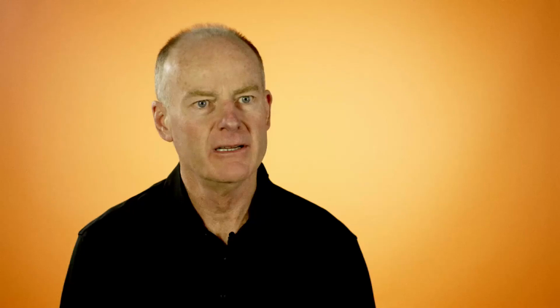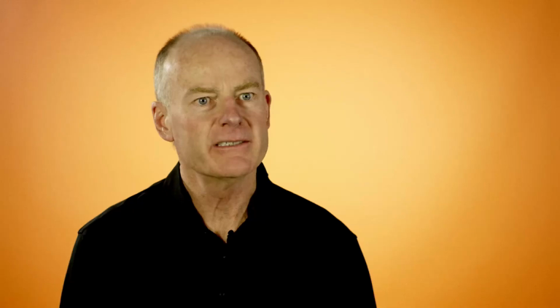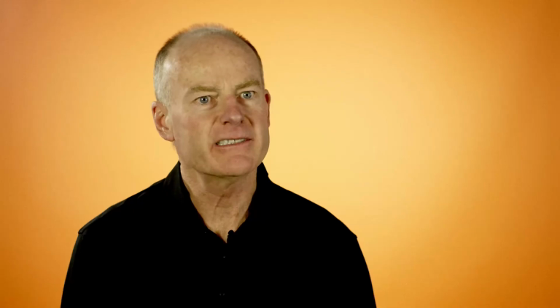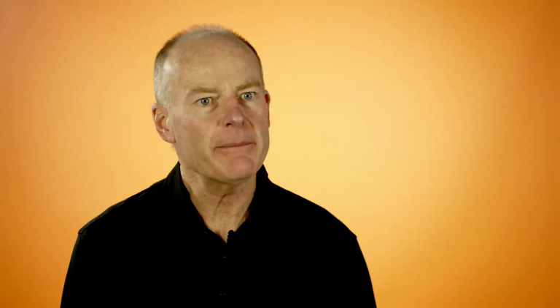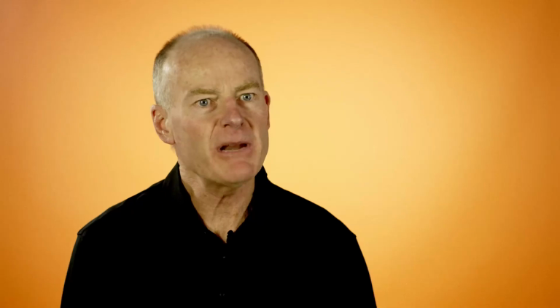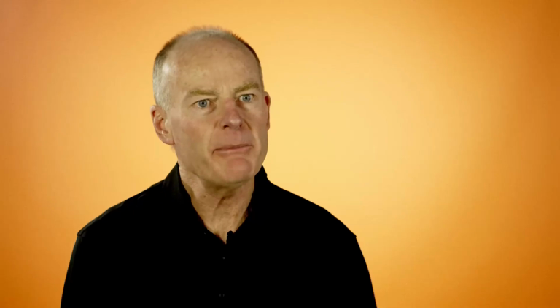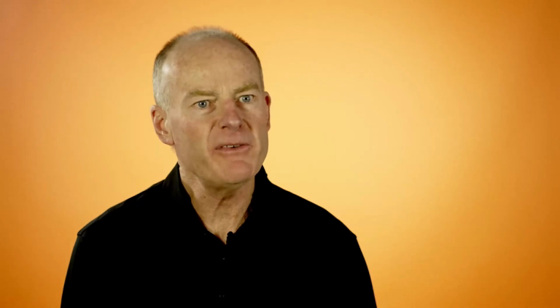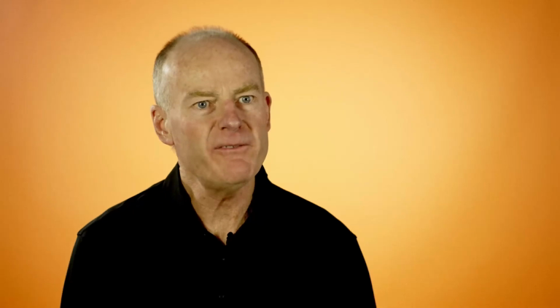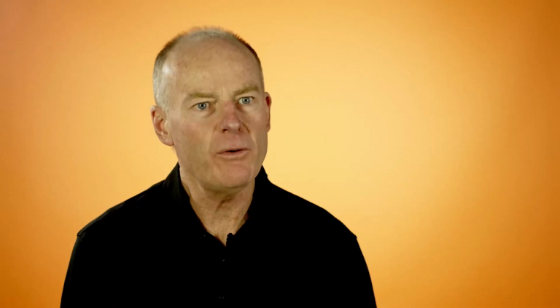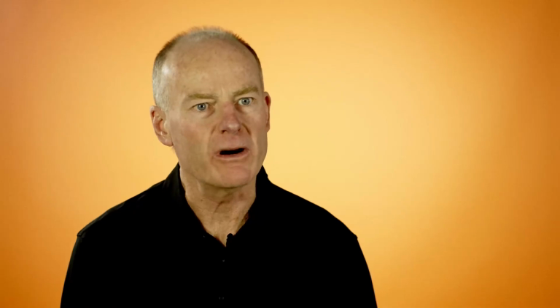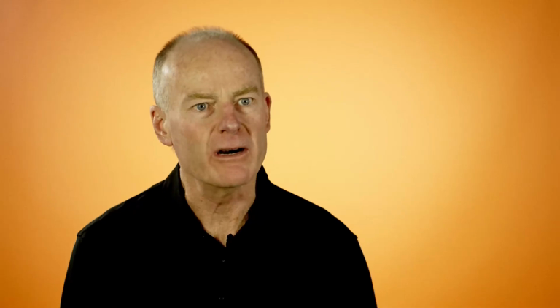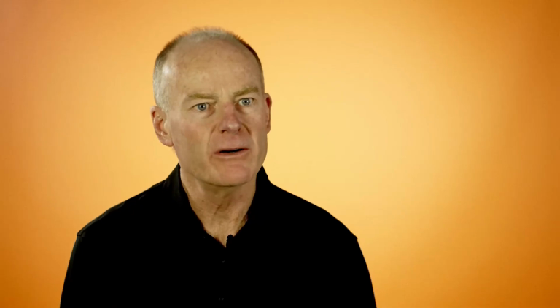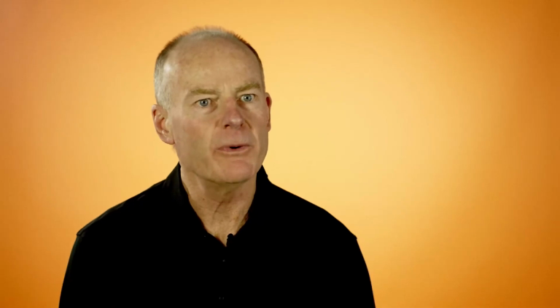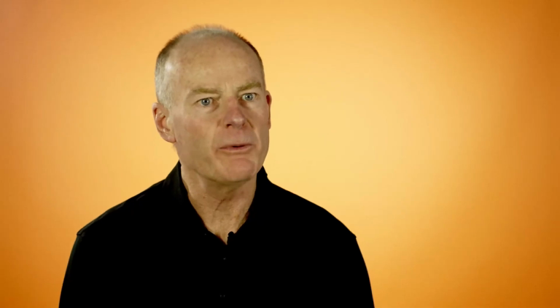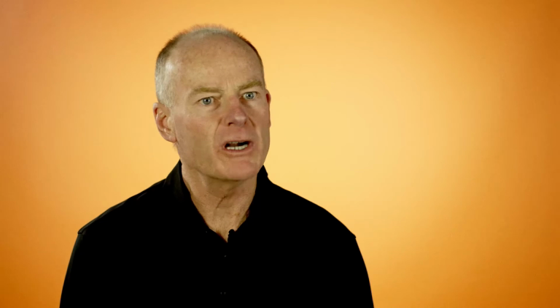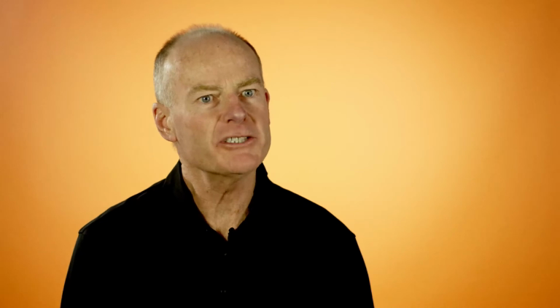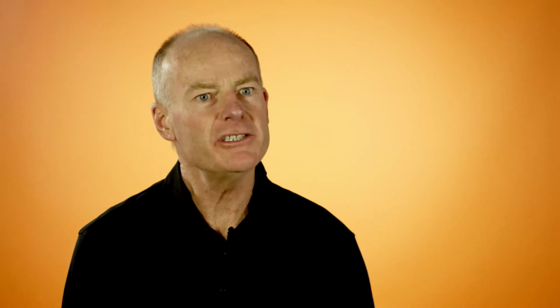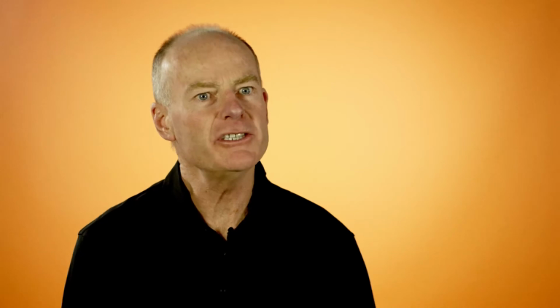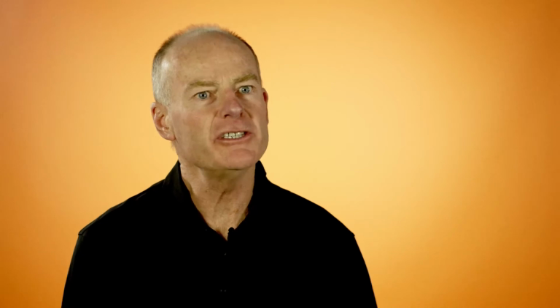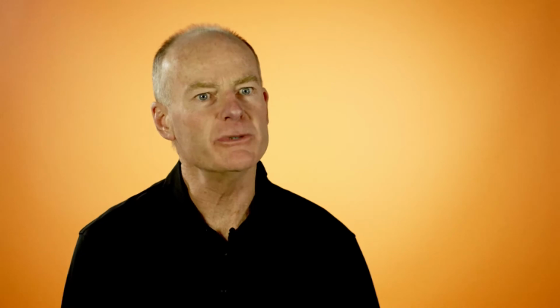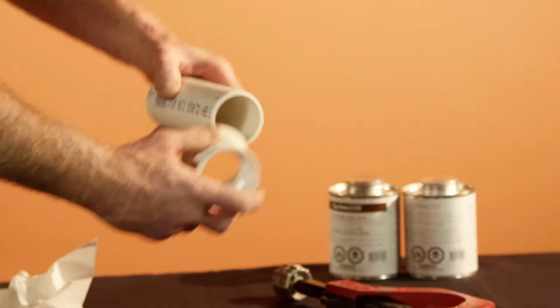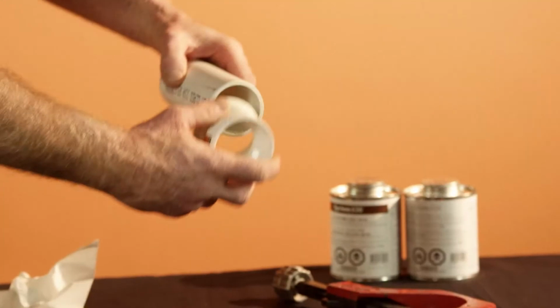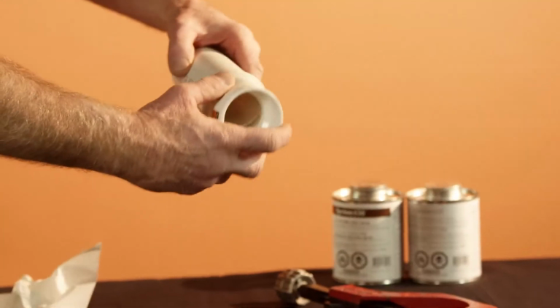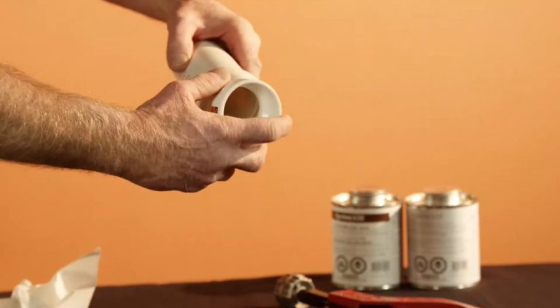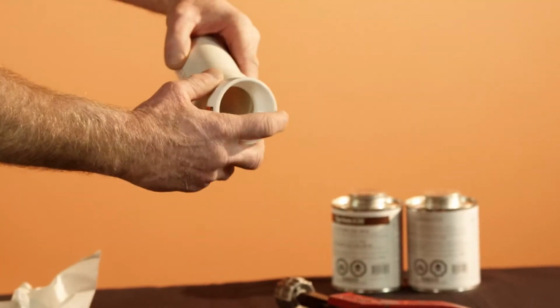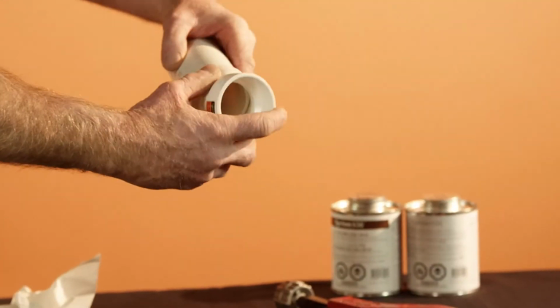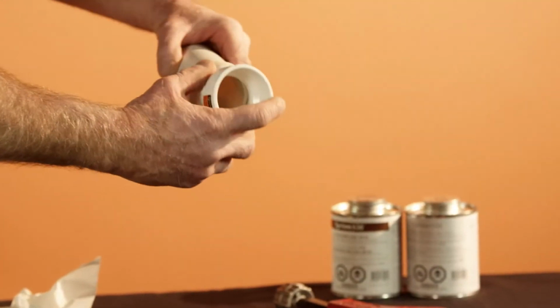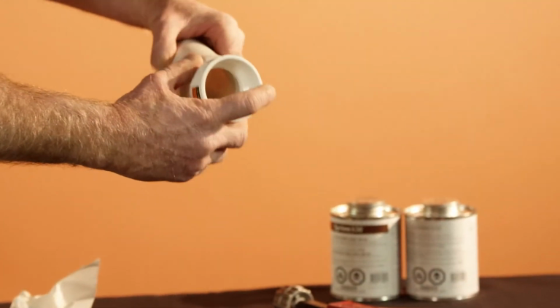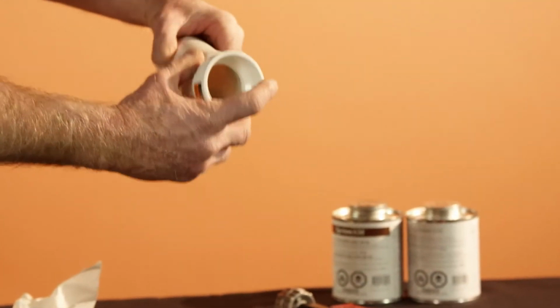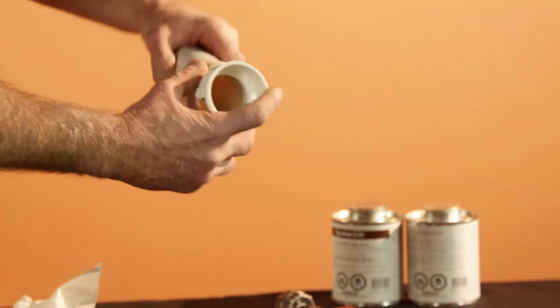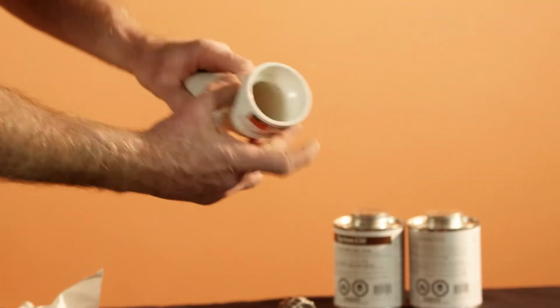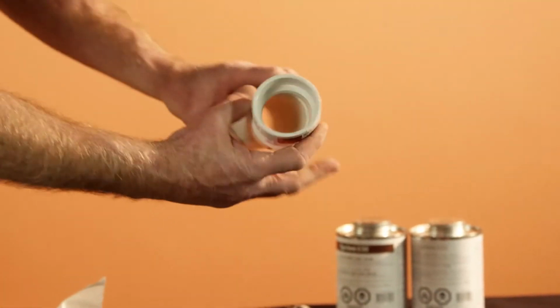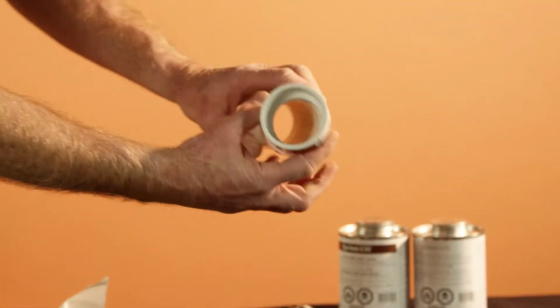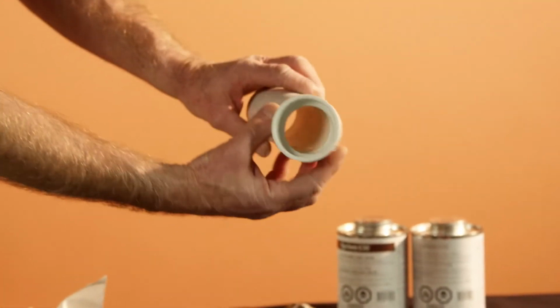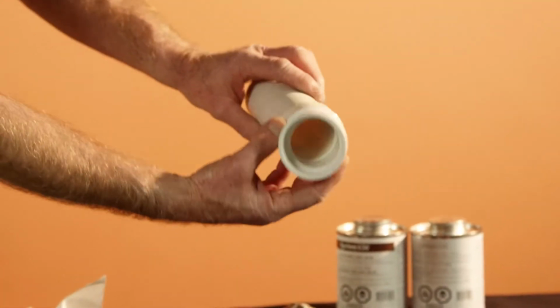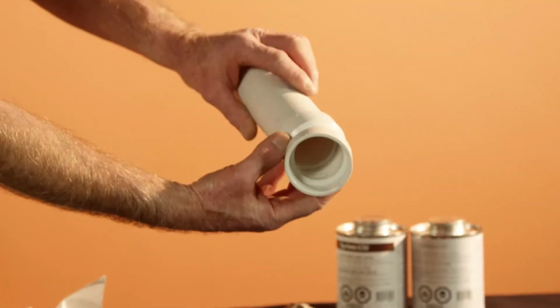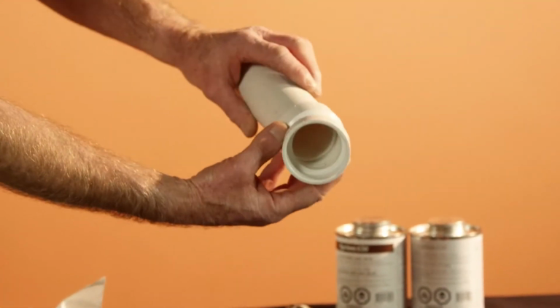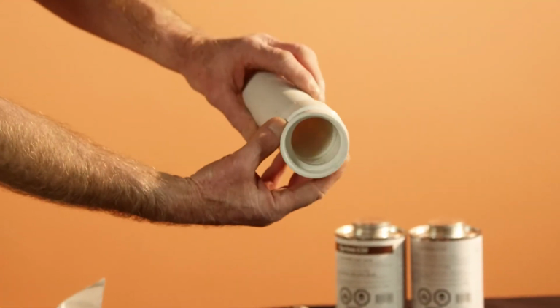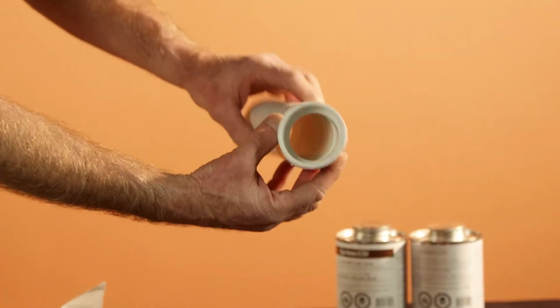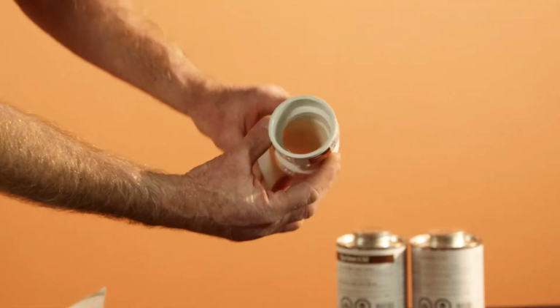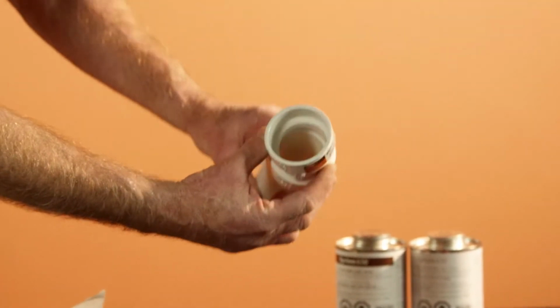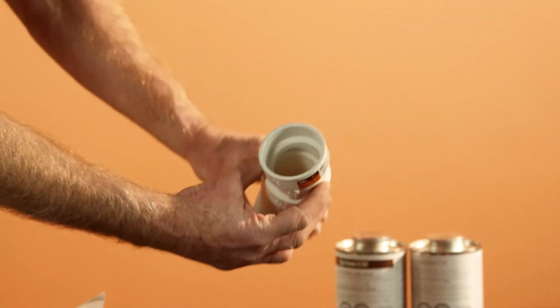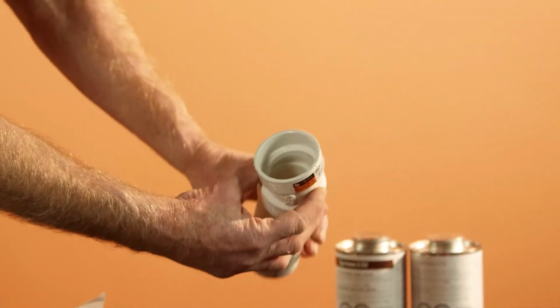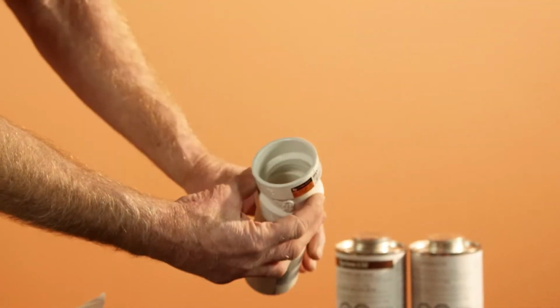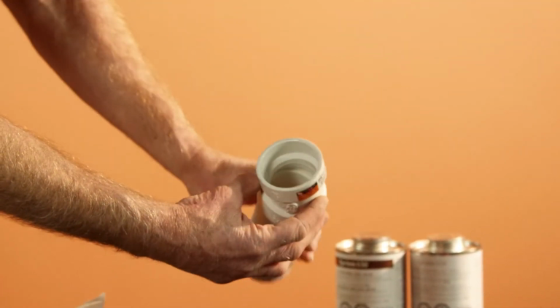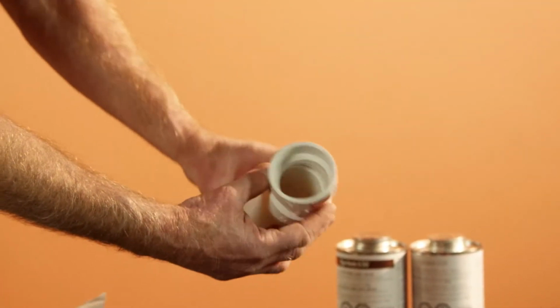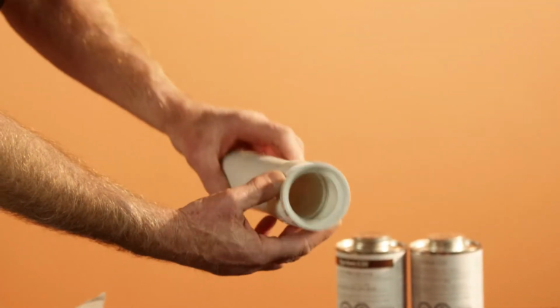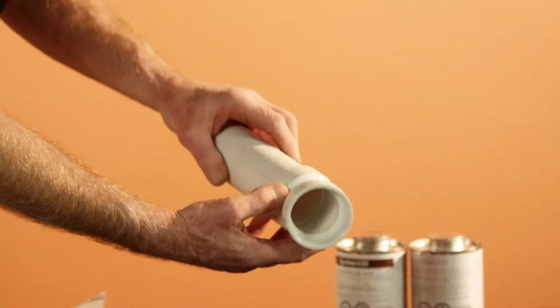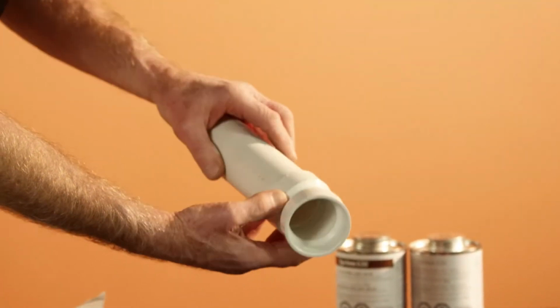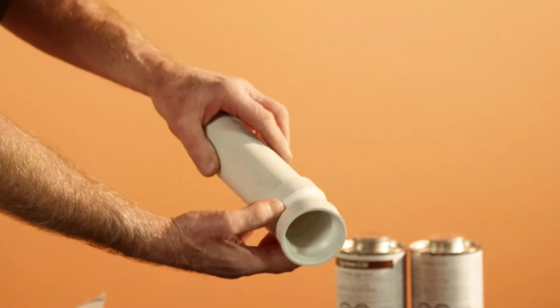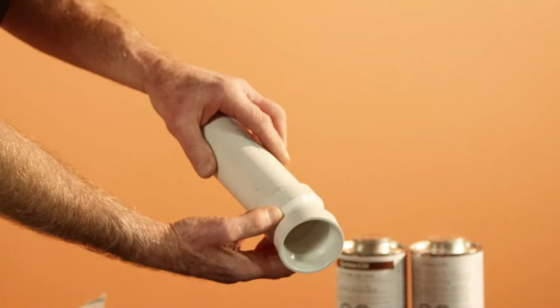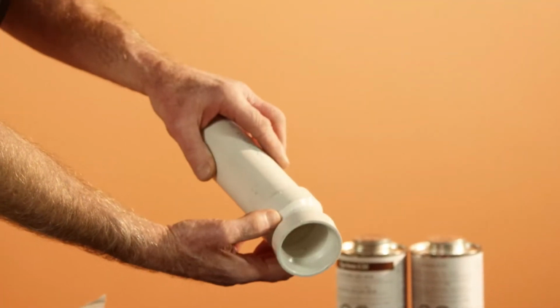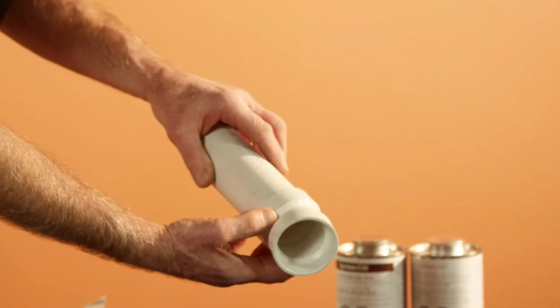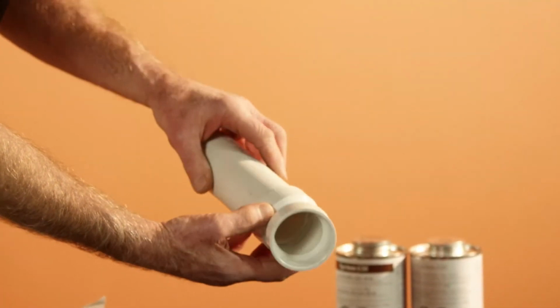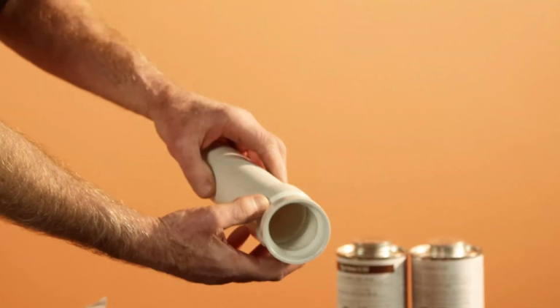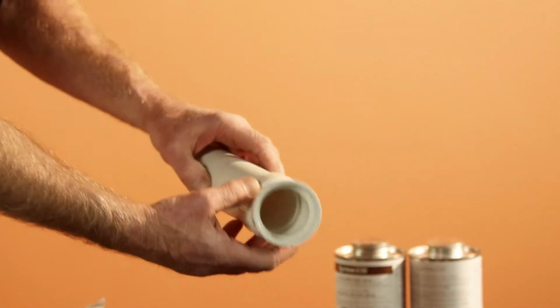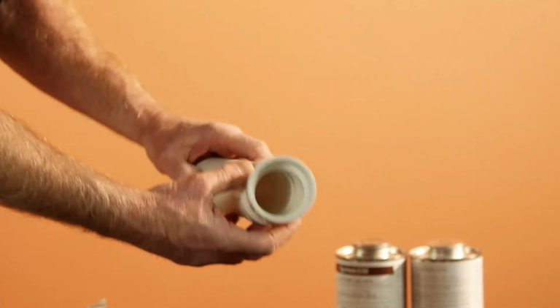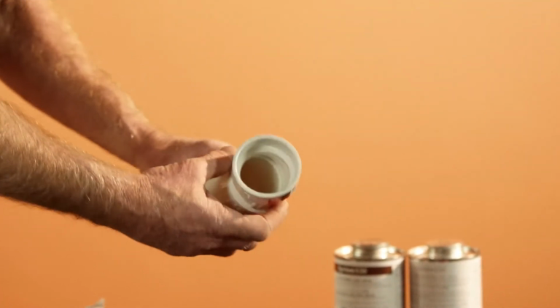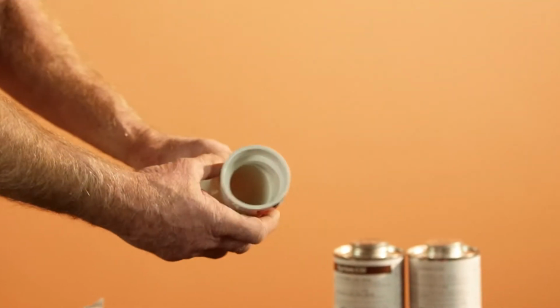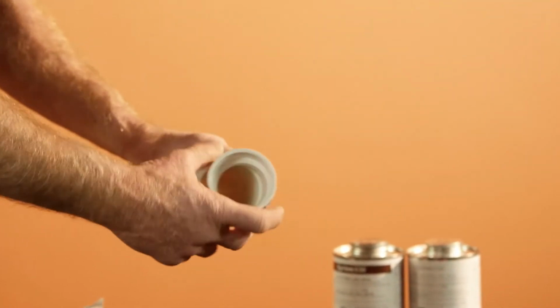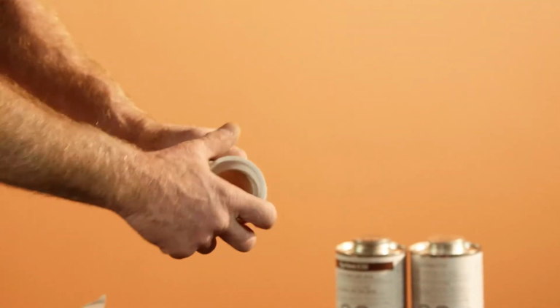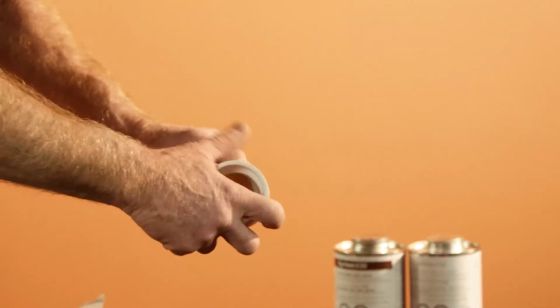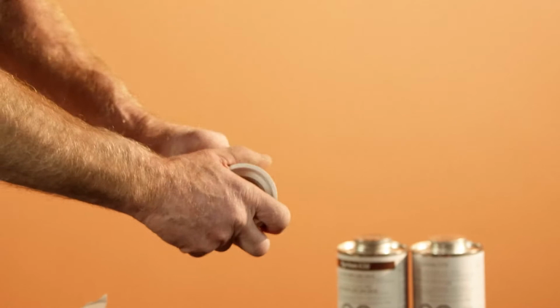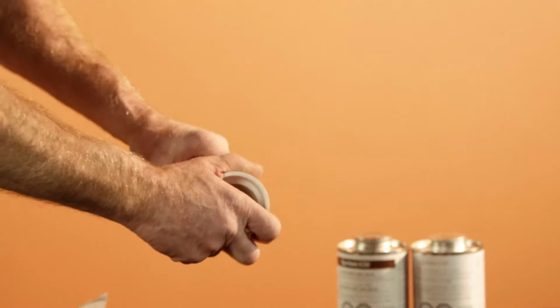Step number four, we want you to do a dry depth insertion of the pipe into the fitting, approximately one to two-thirds insertion.